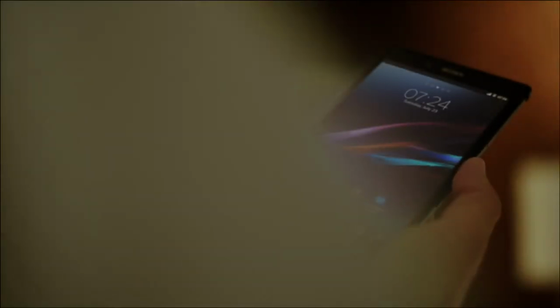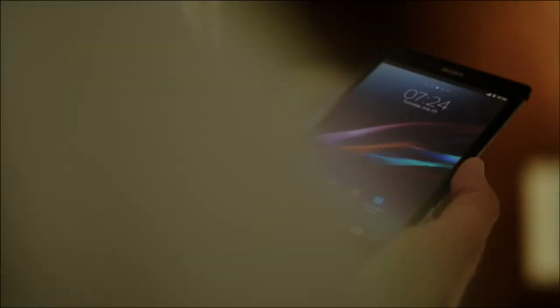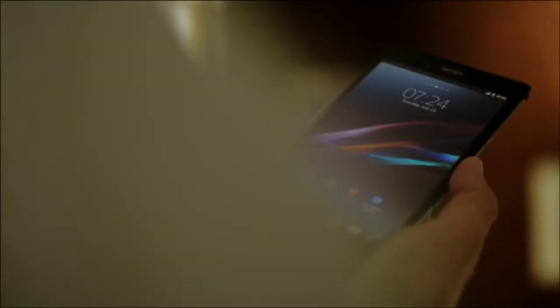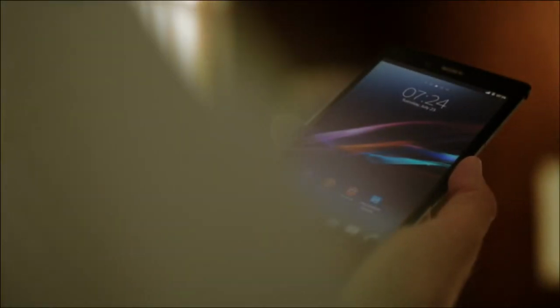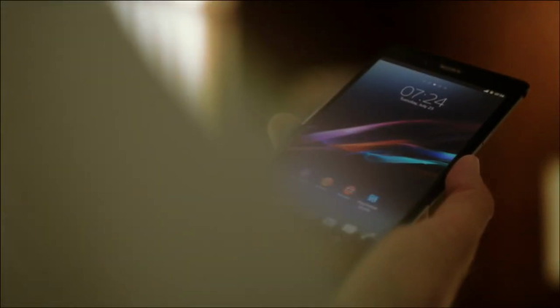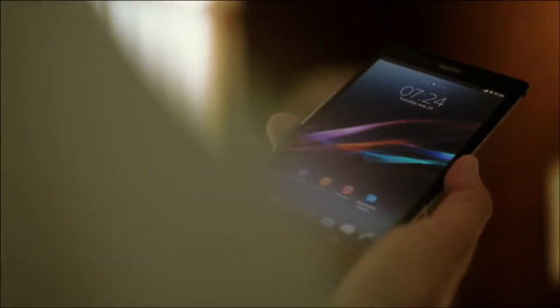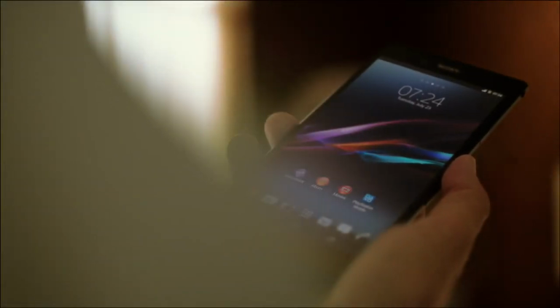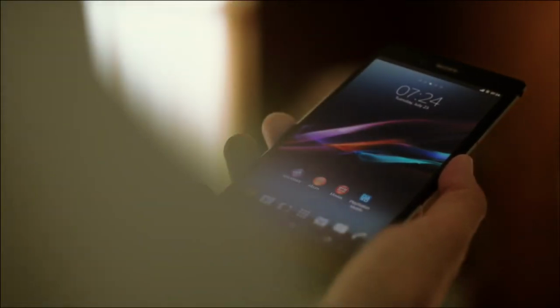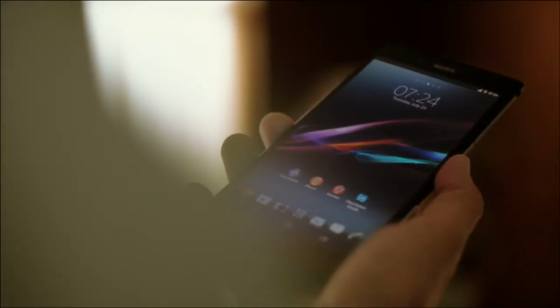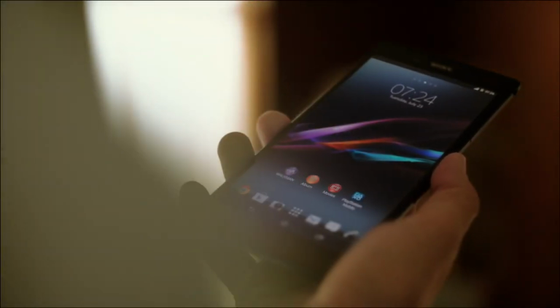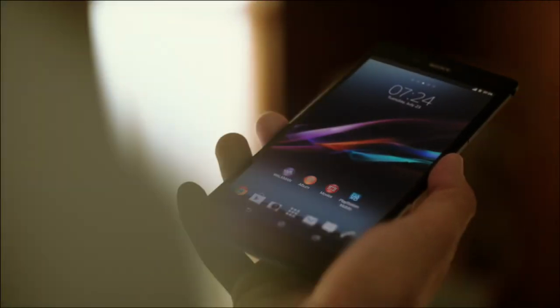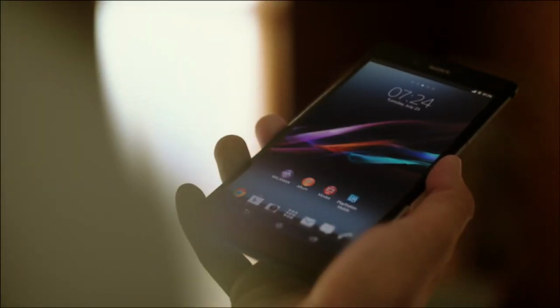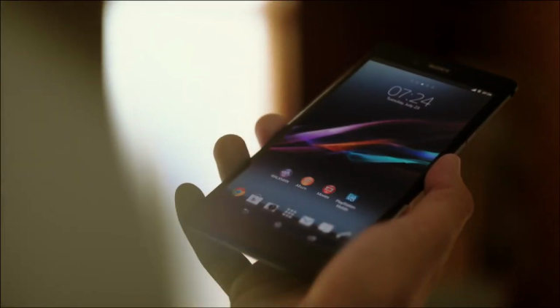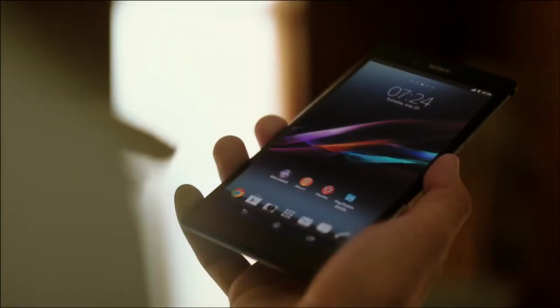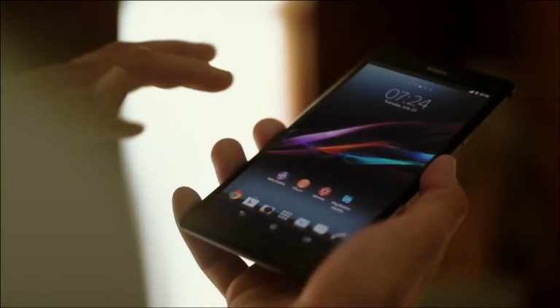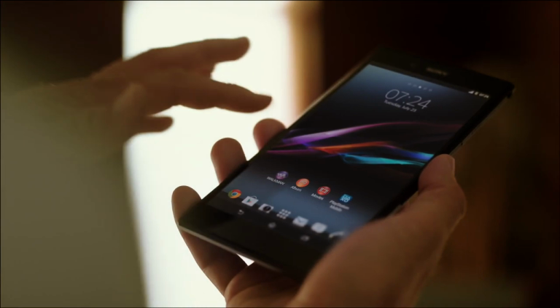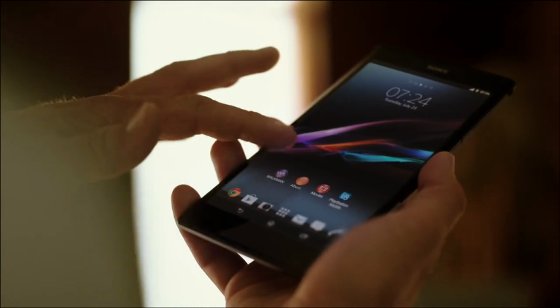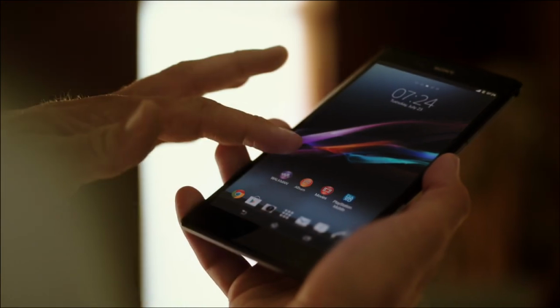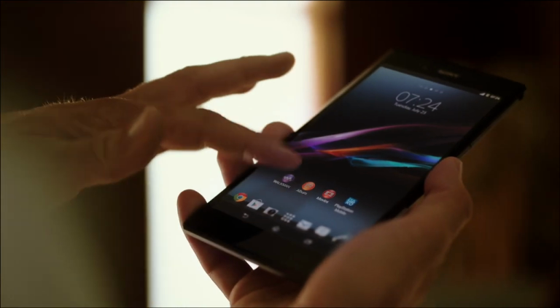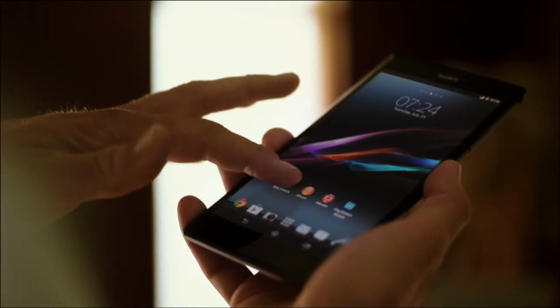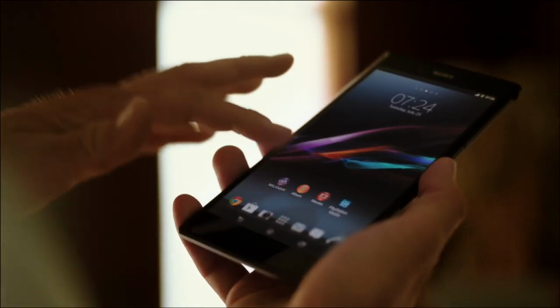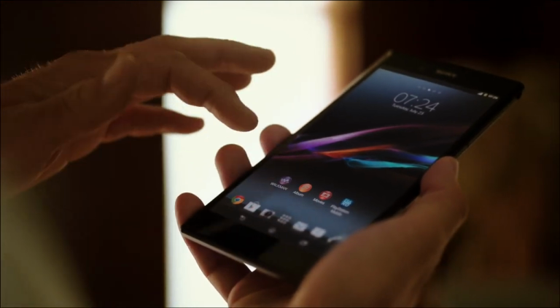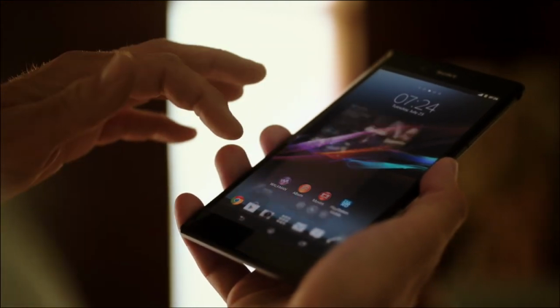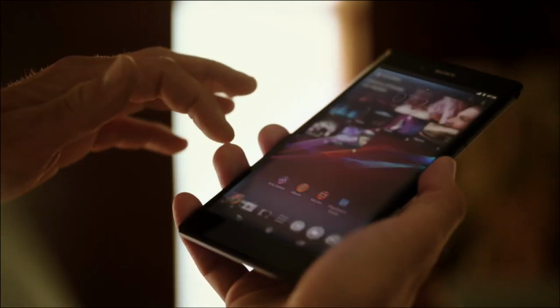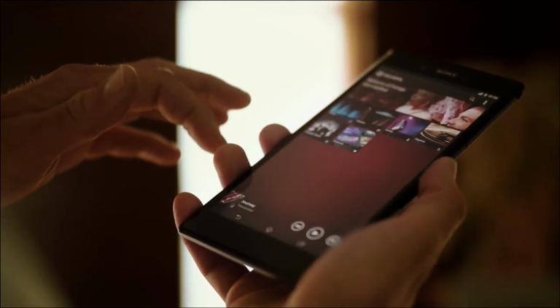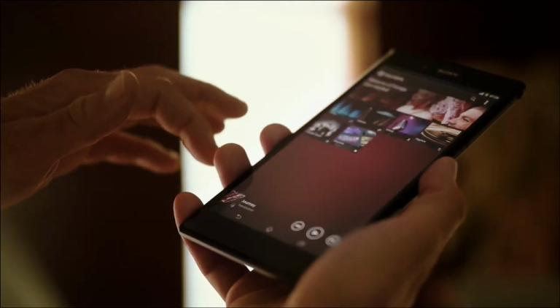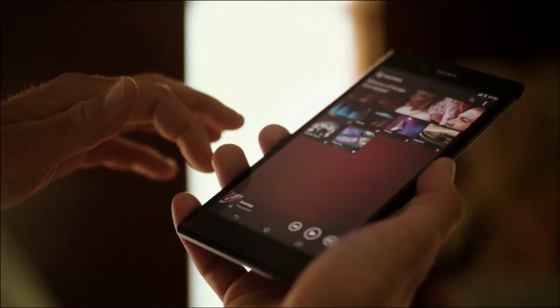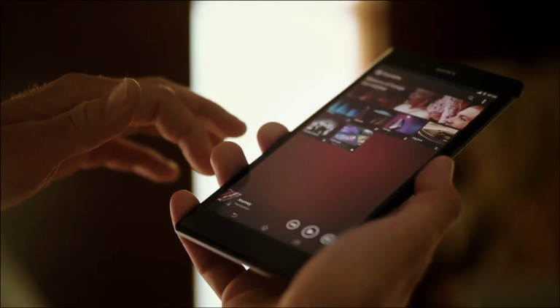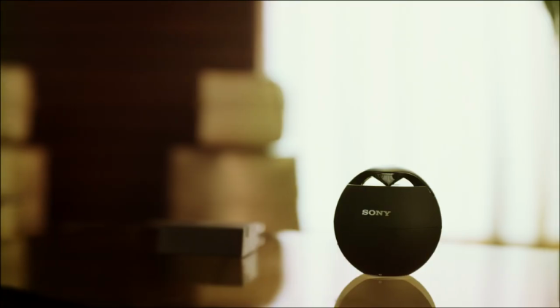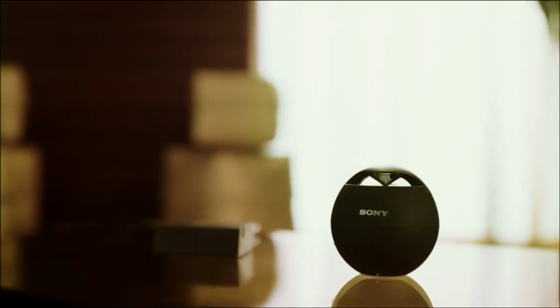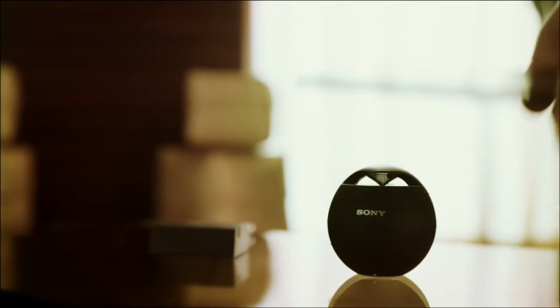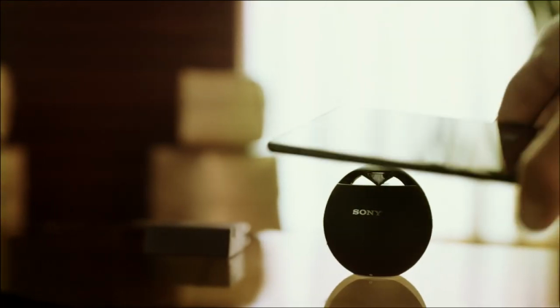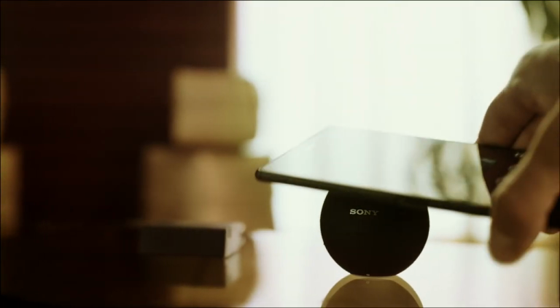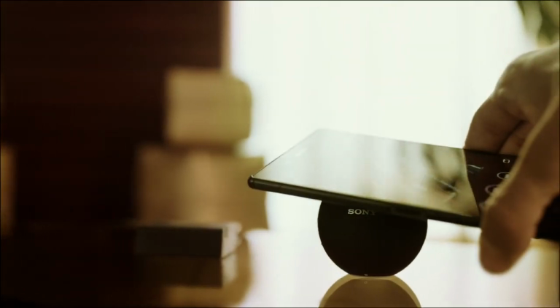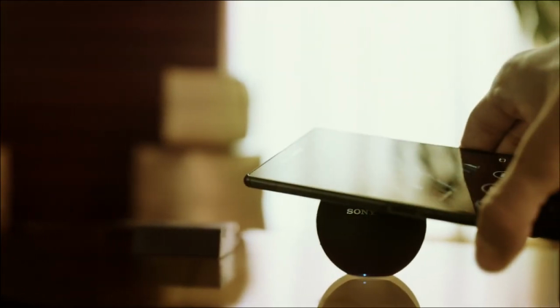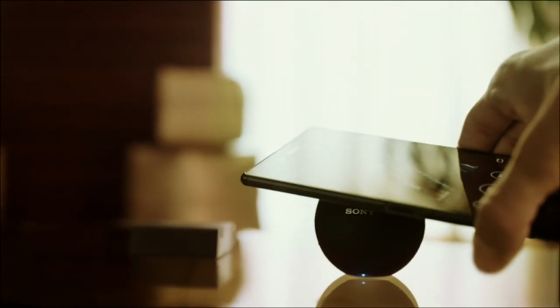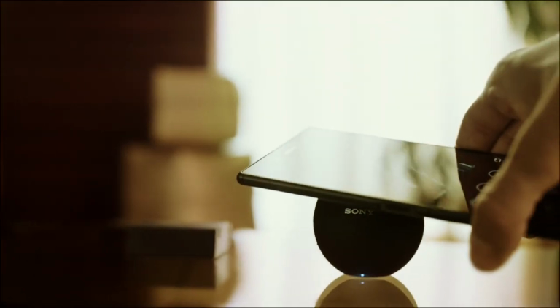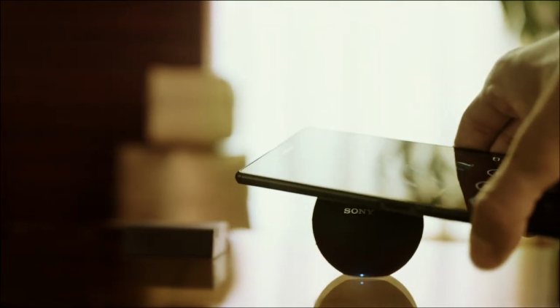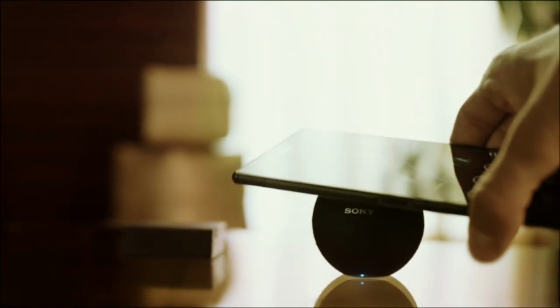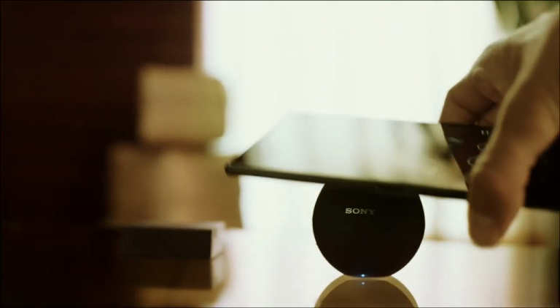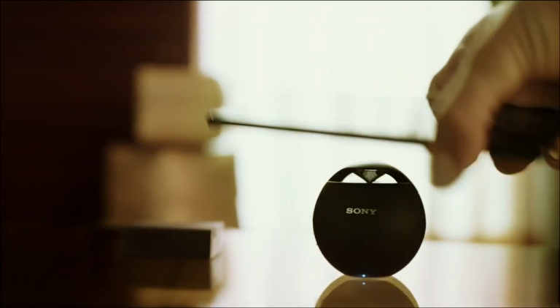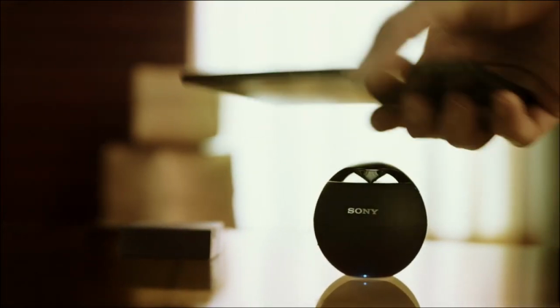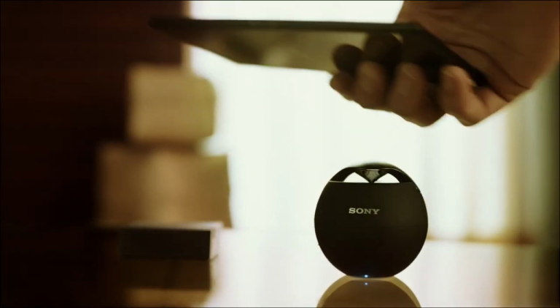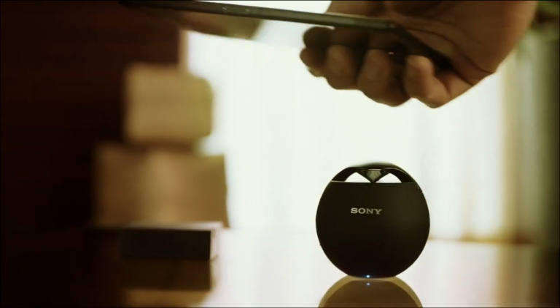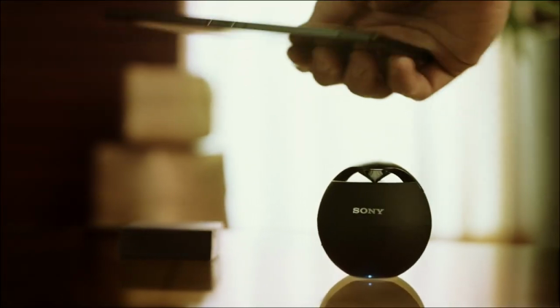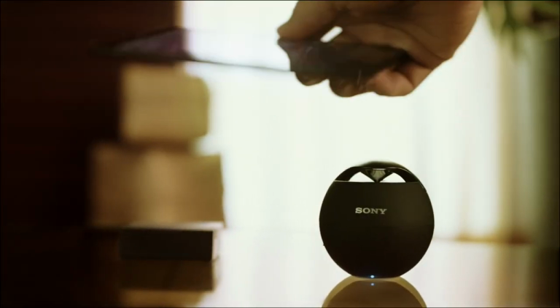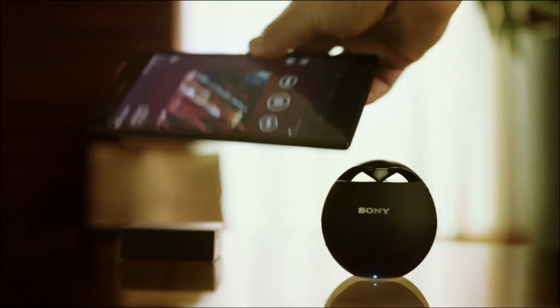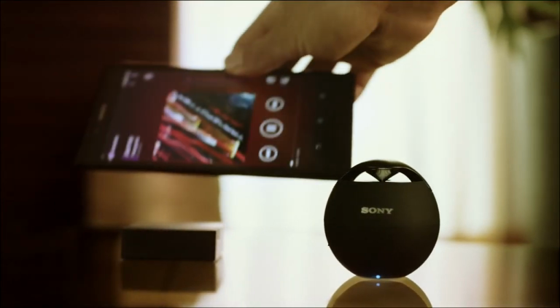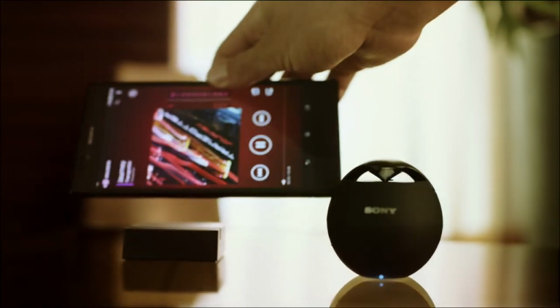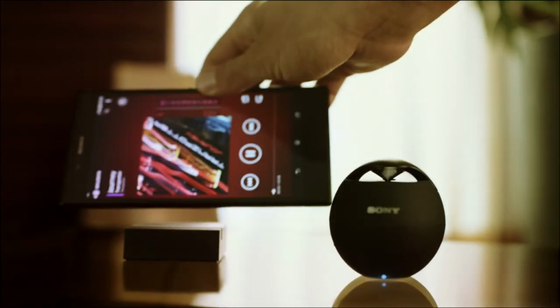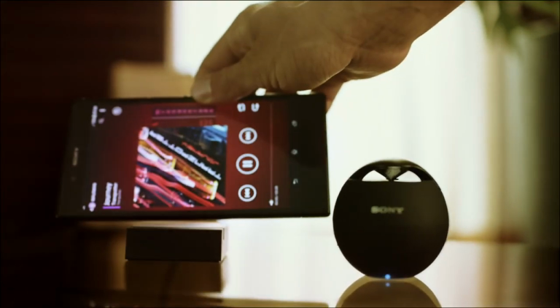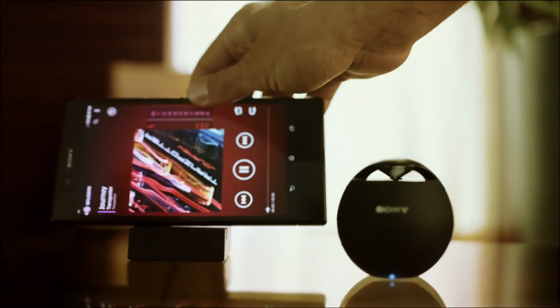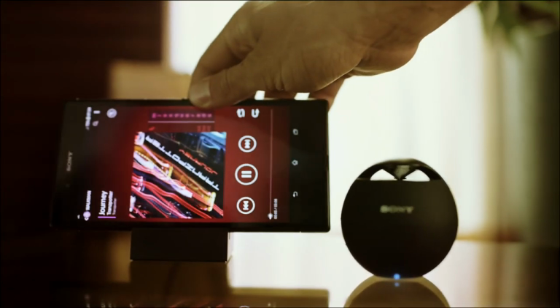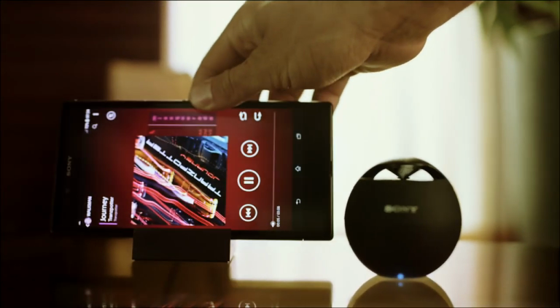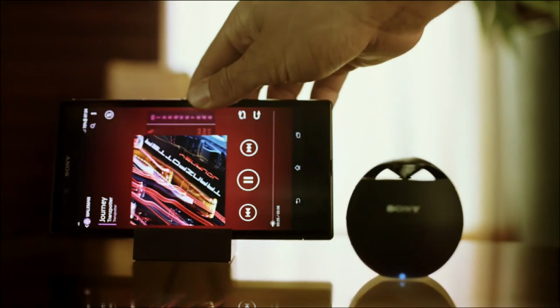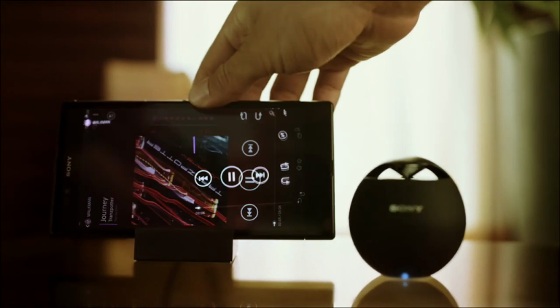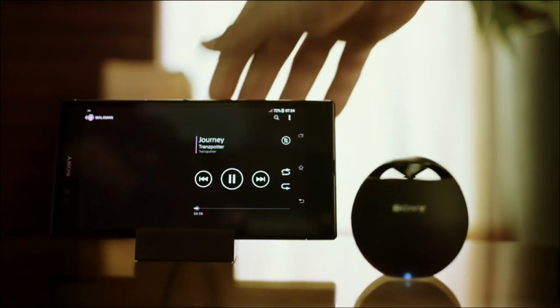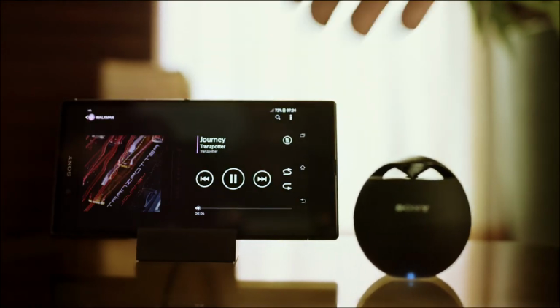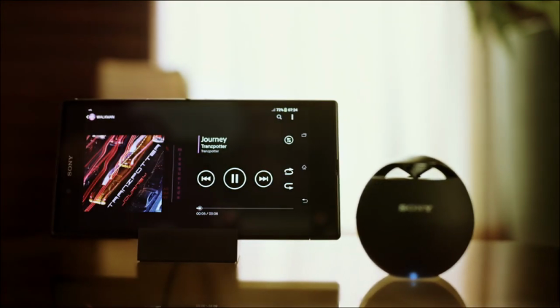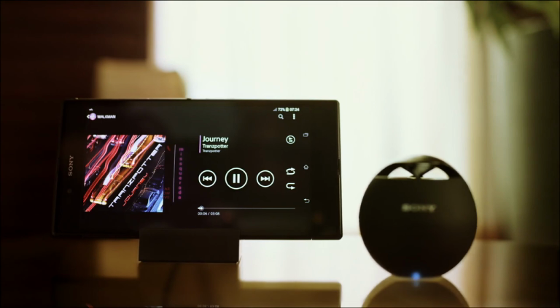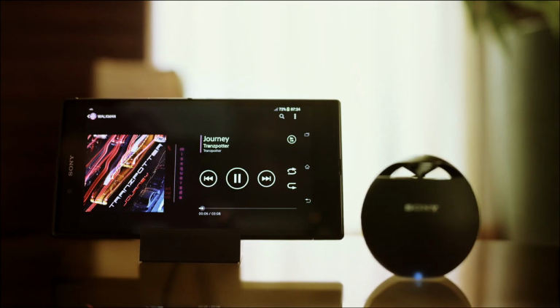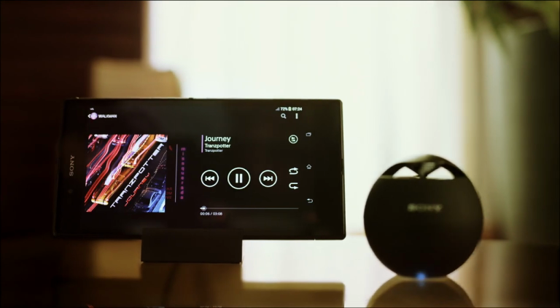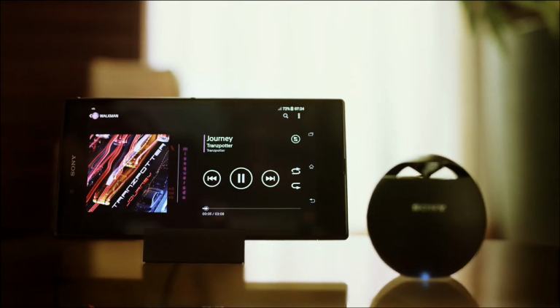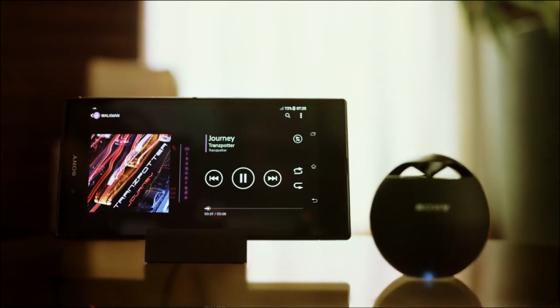Xperia Z Ultra. Big screen entertainment in an ultra-slim, lightweight design.